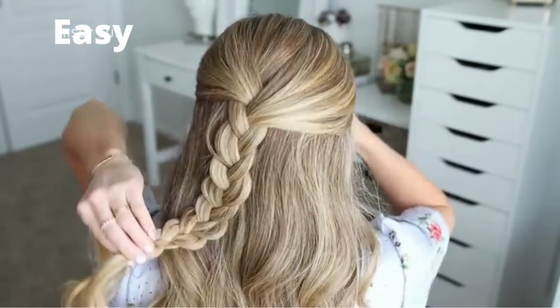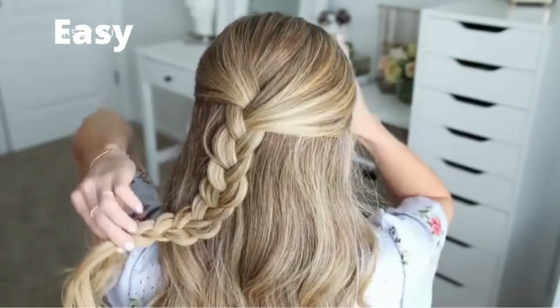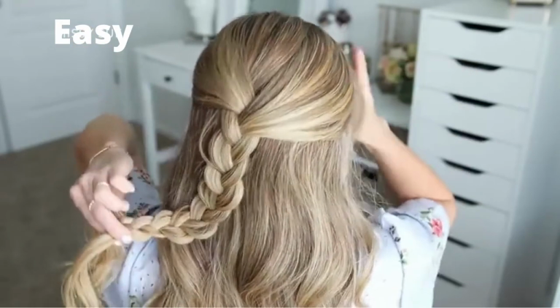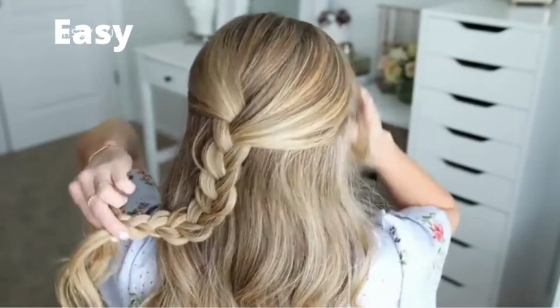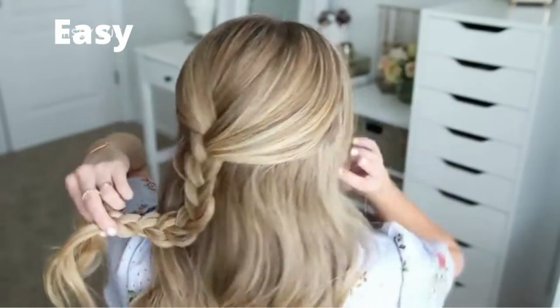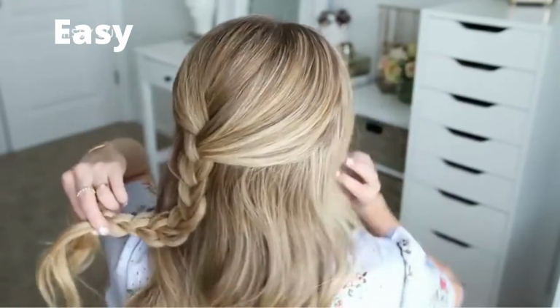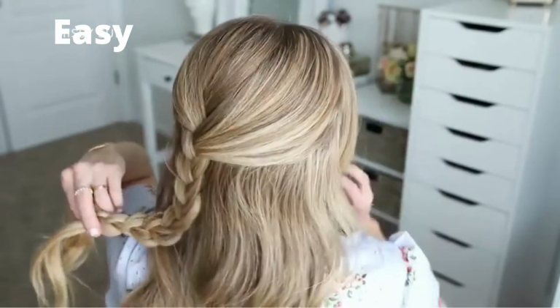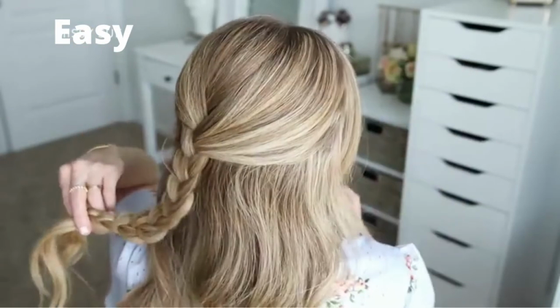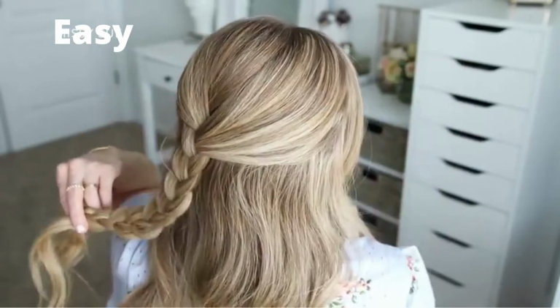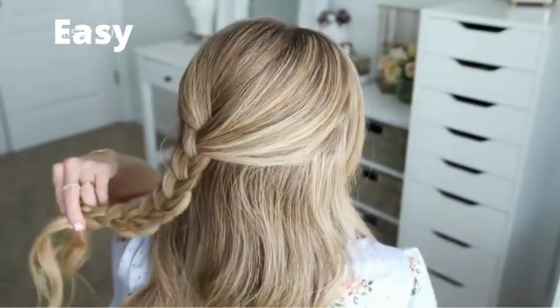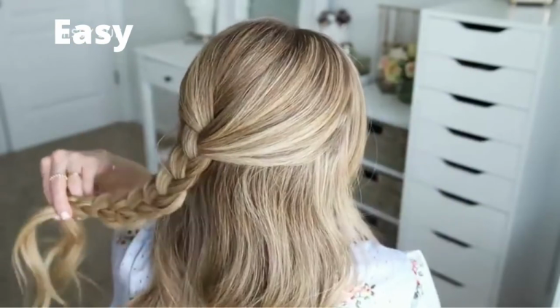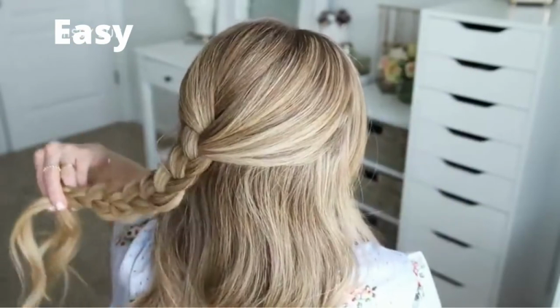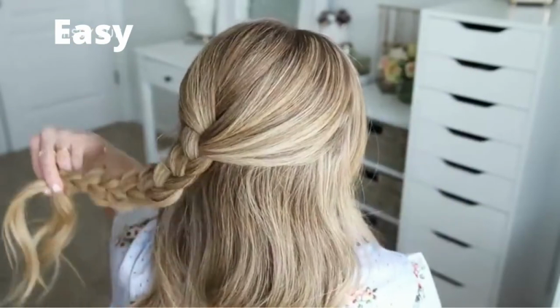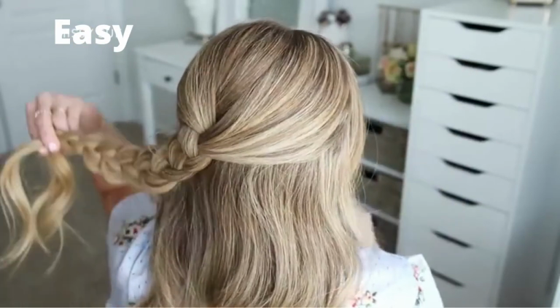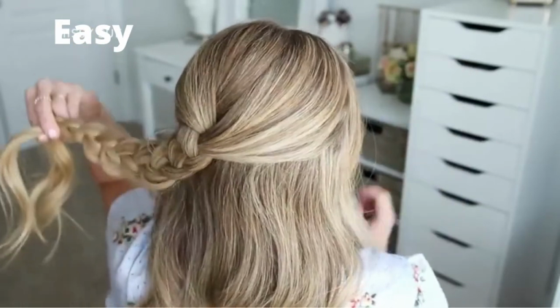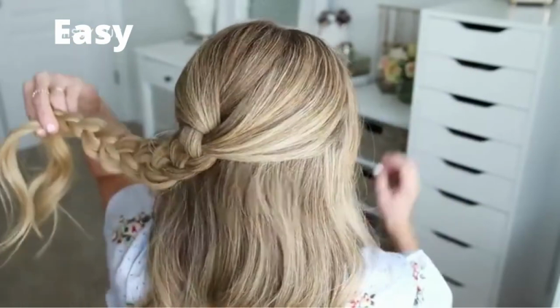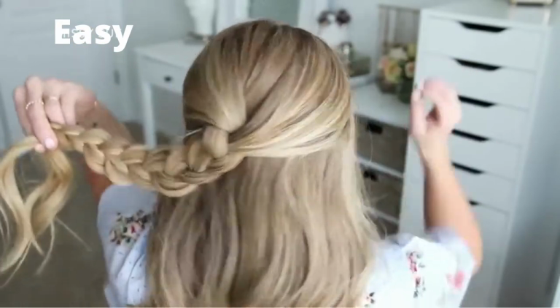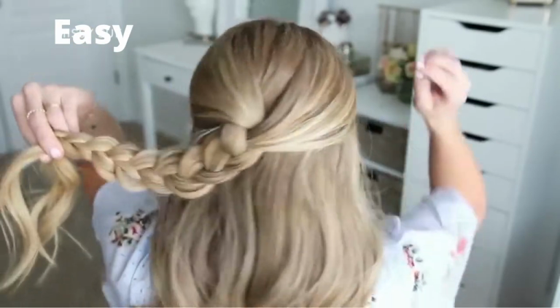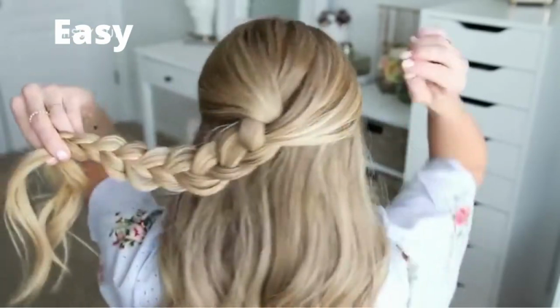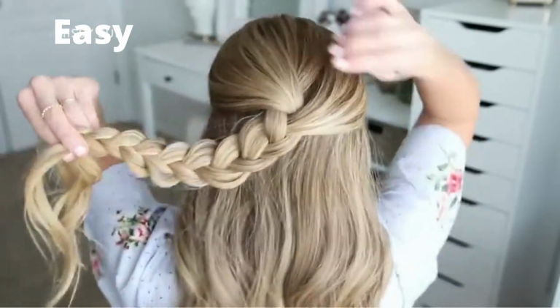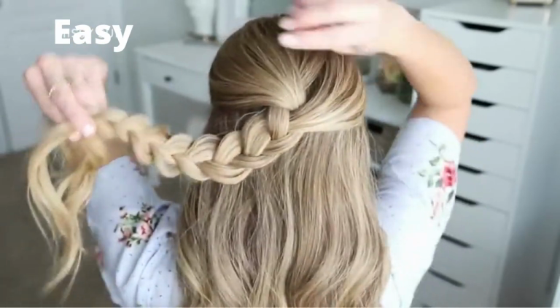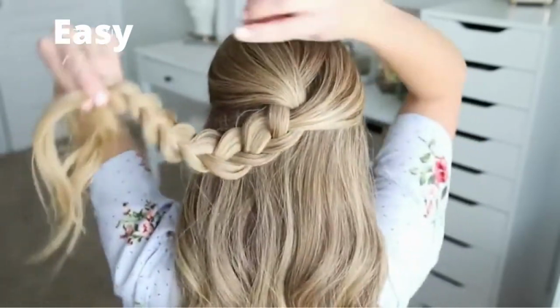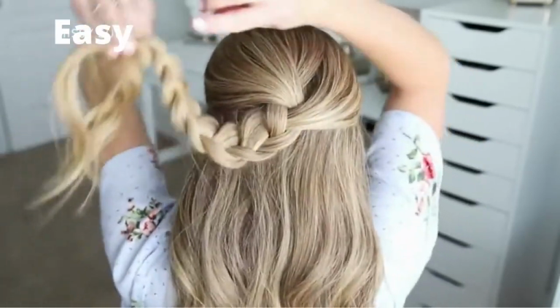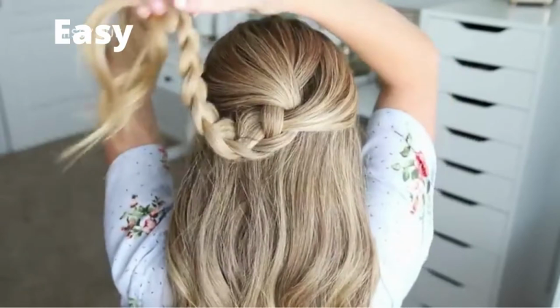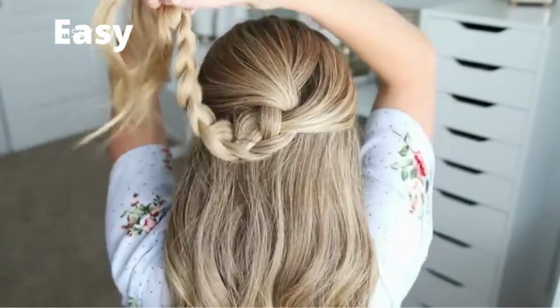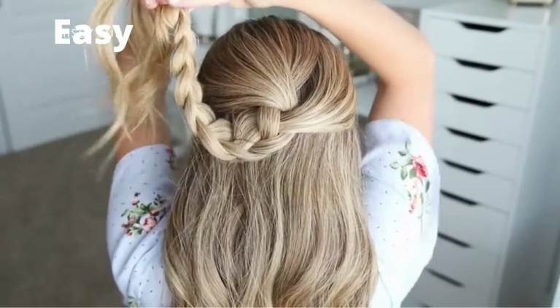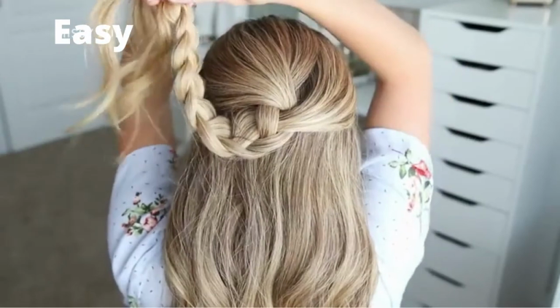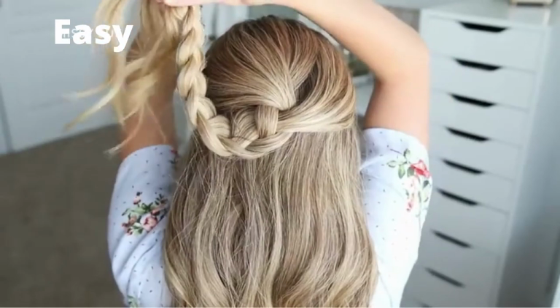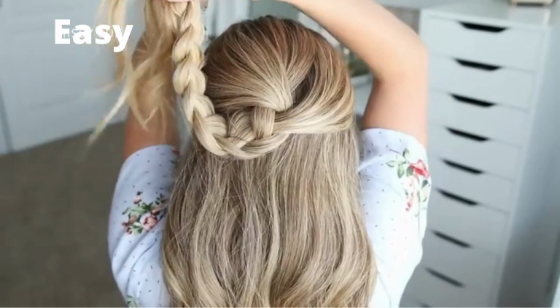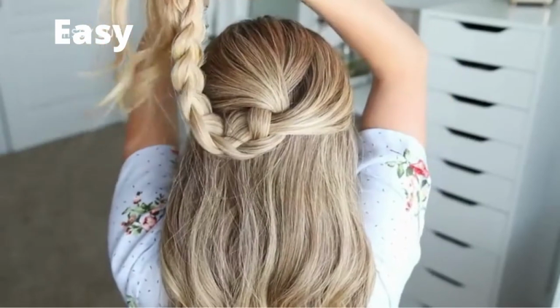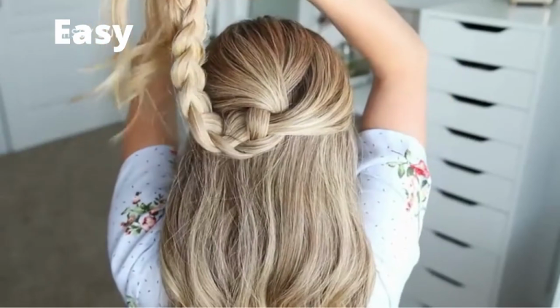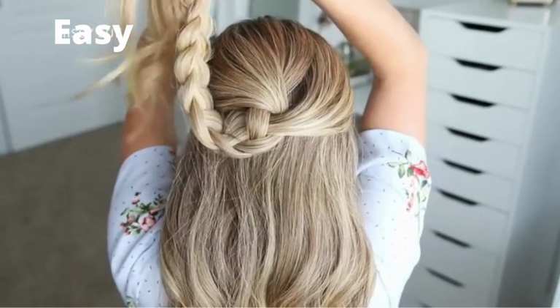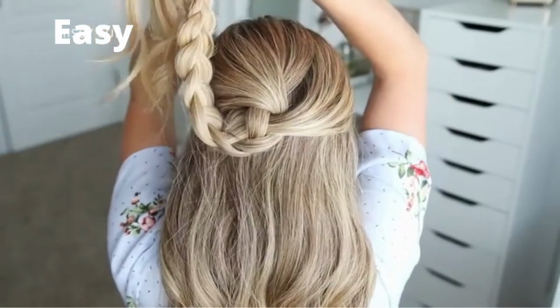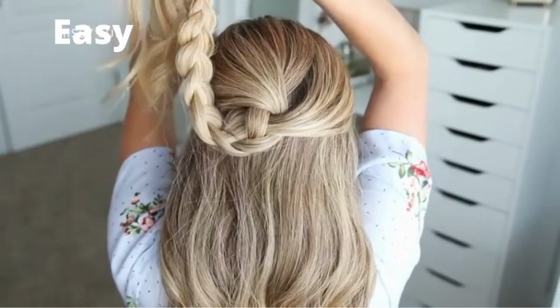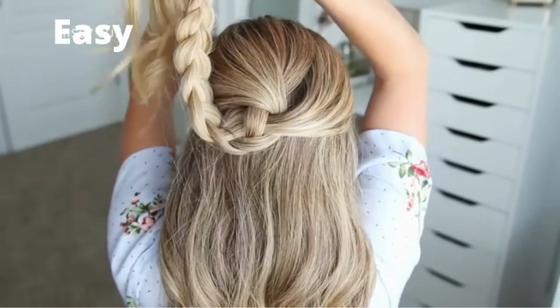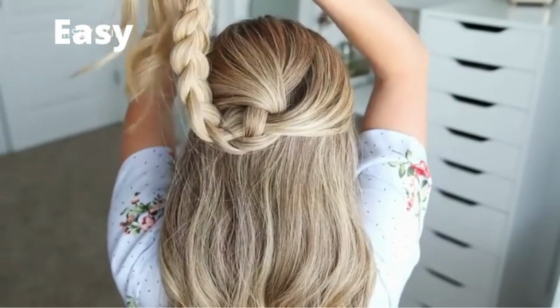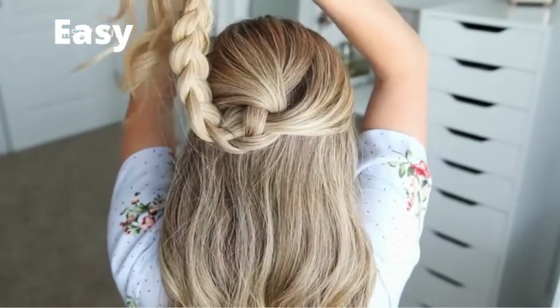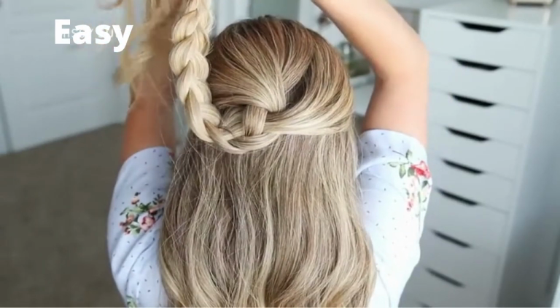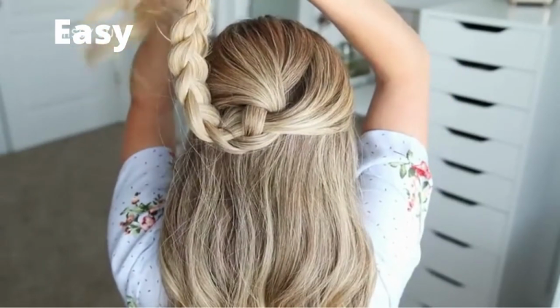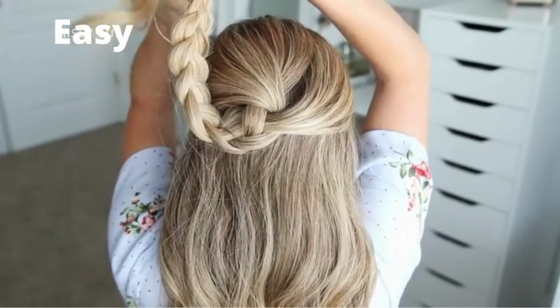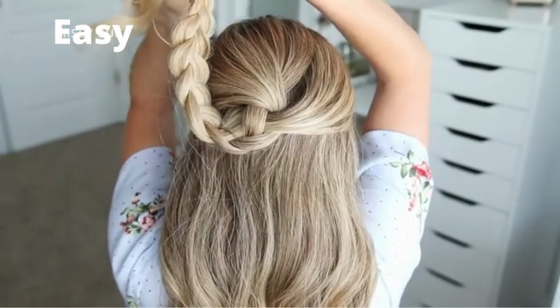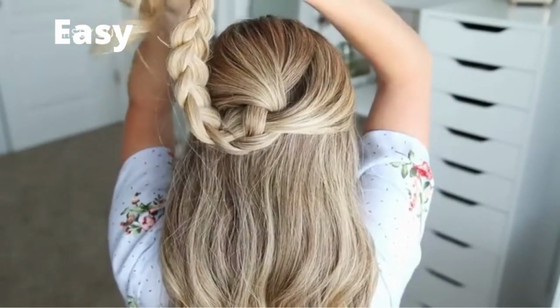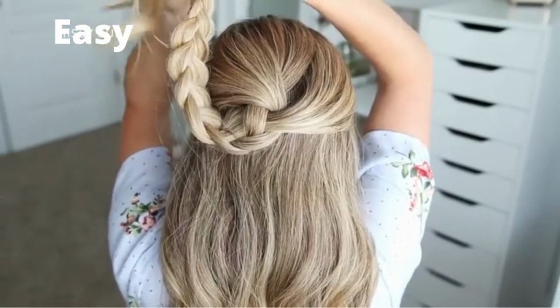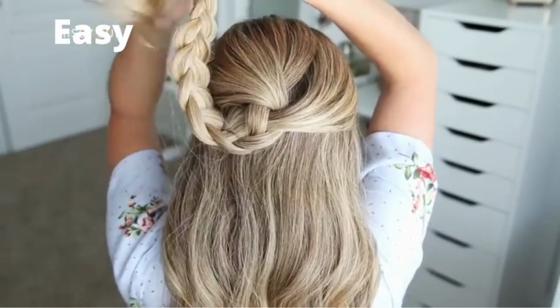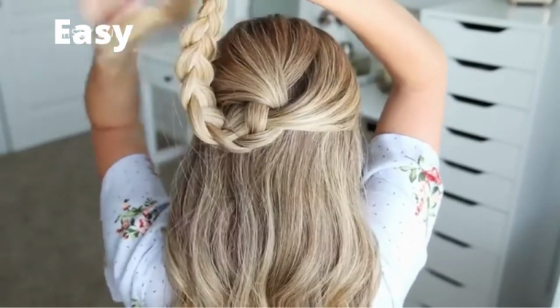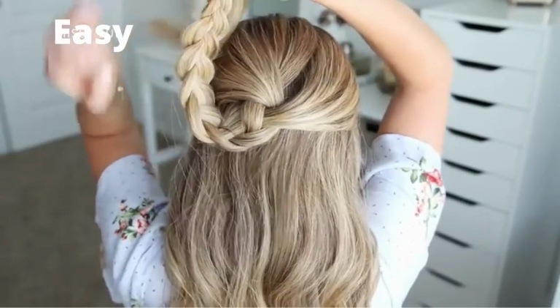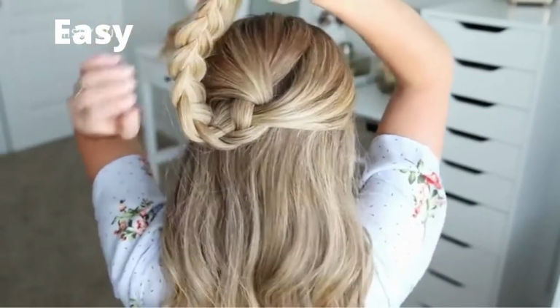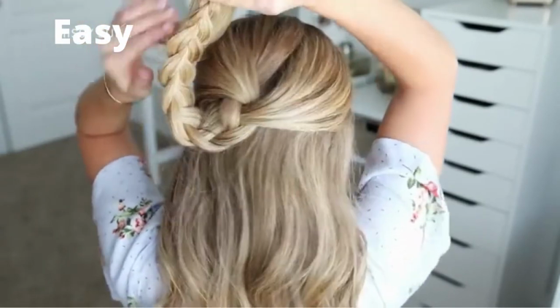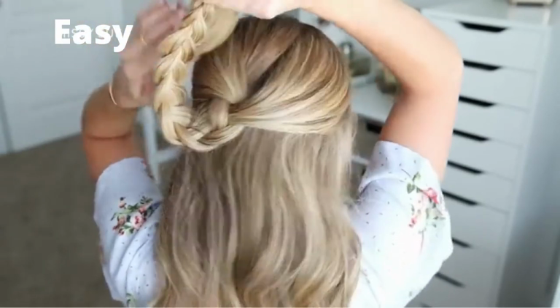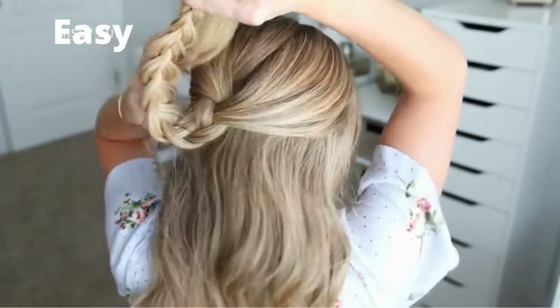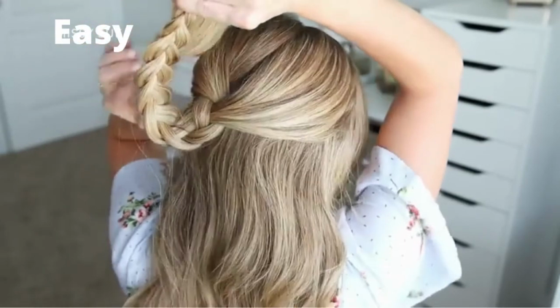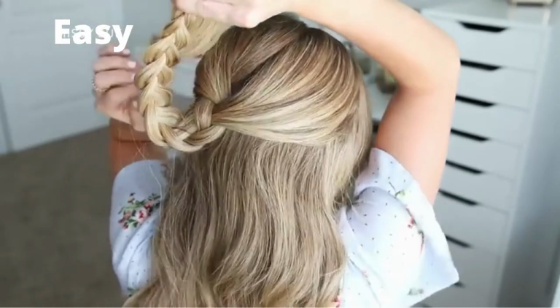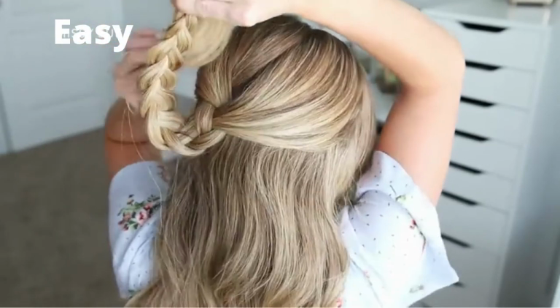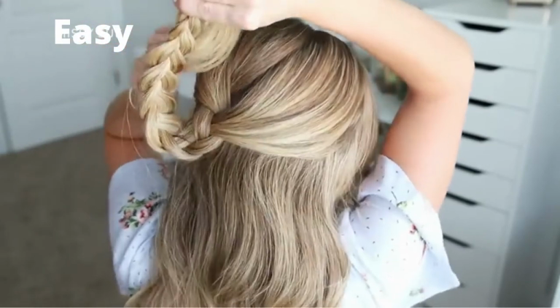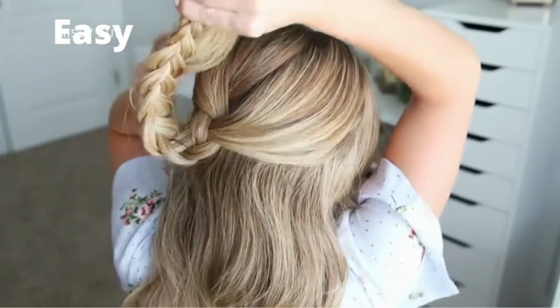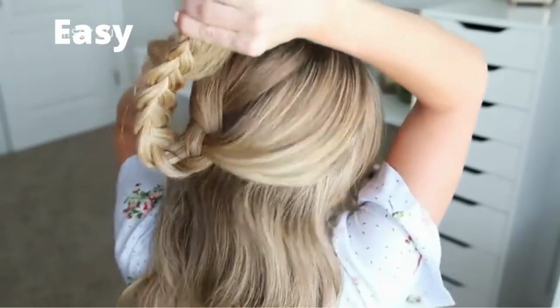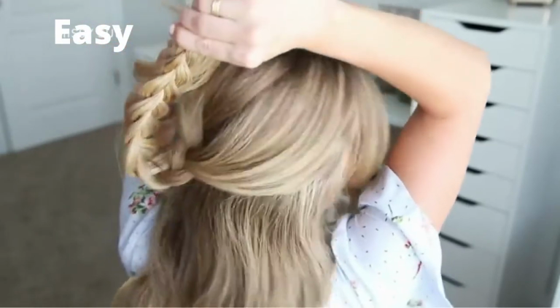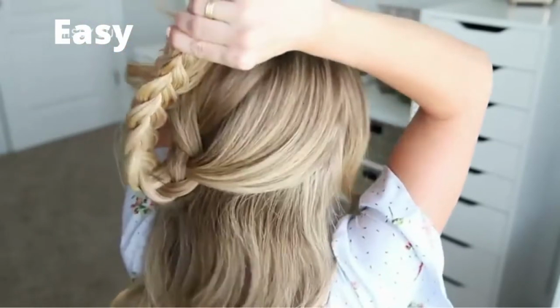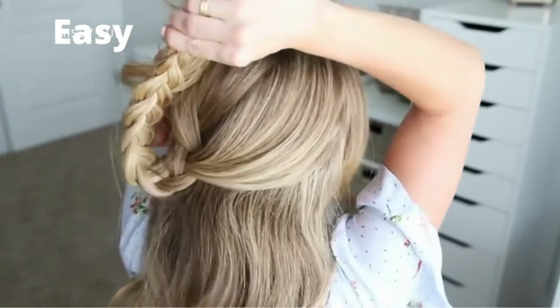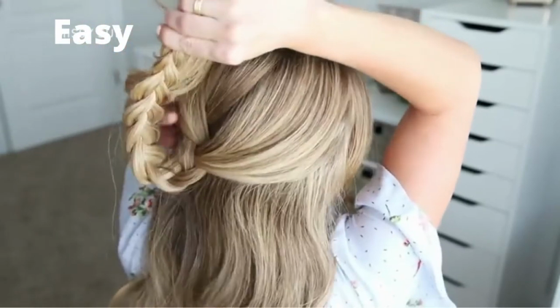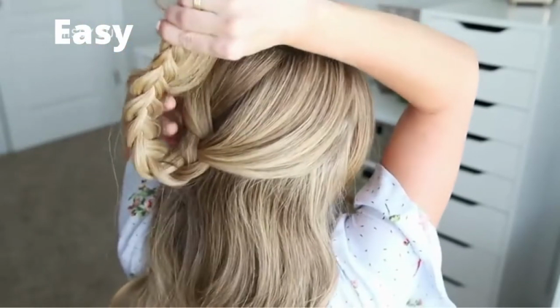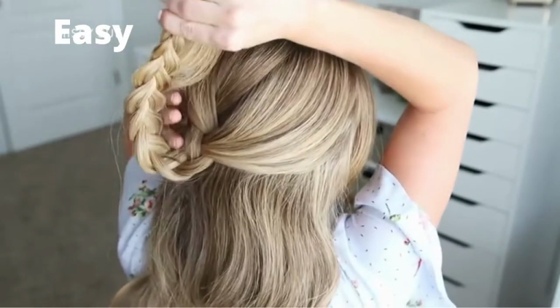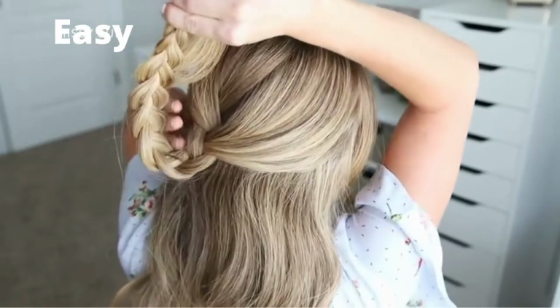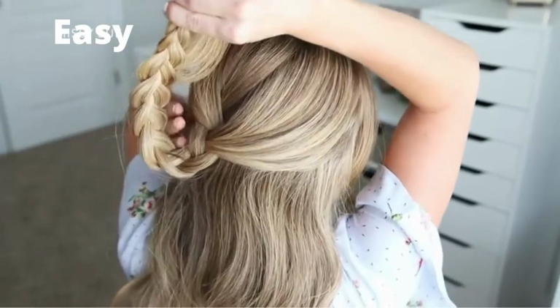Then I'm going to wrap the braid once in a circle clockwise at the back of my head and tuck the ends underneath the braid.